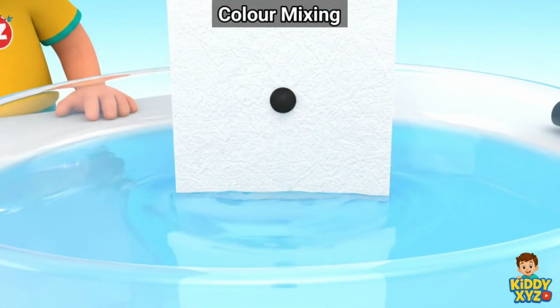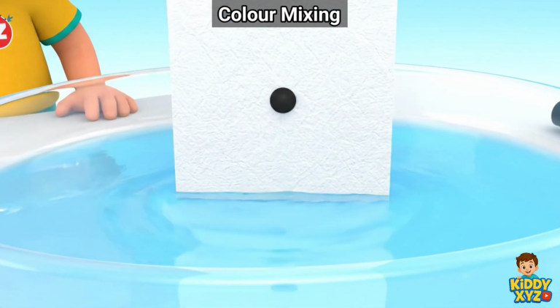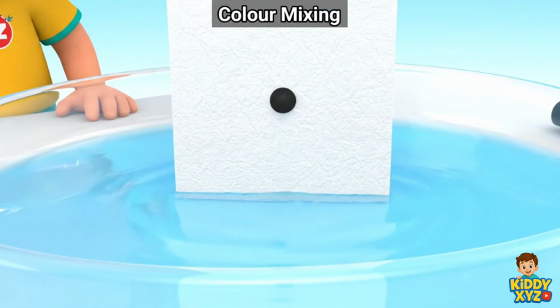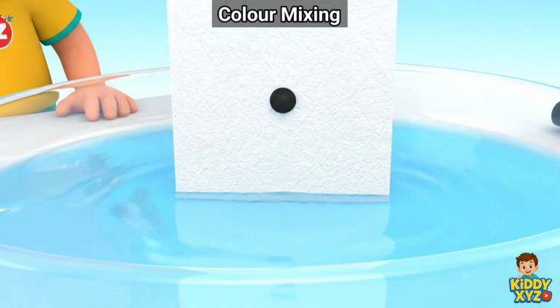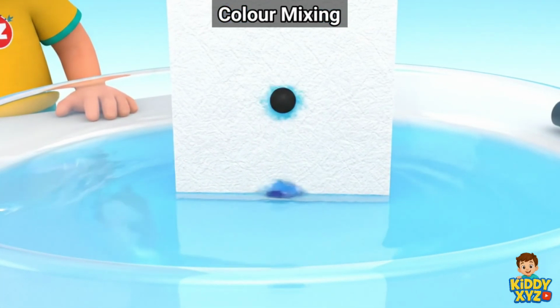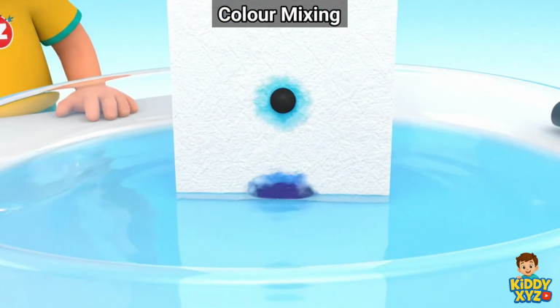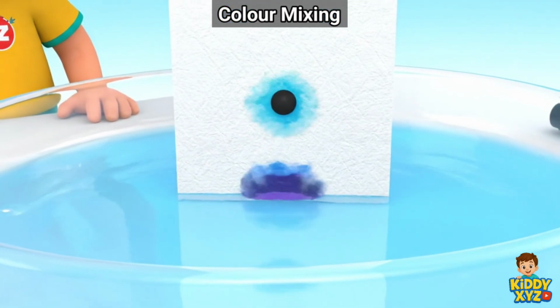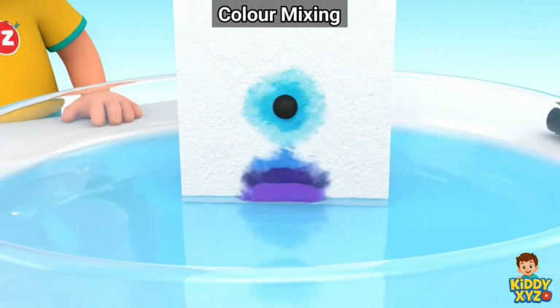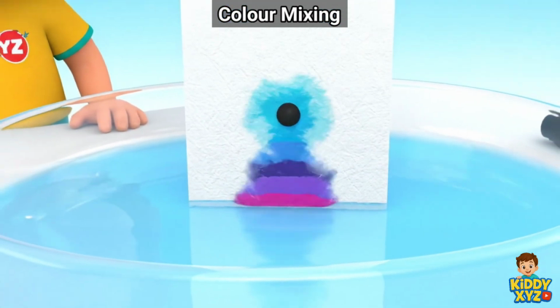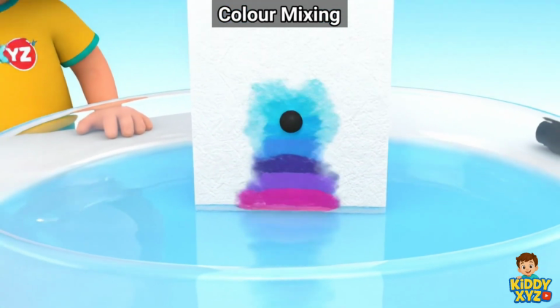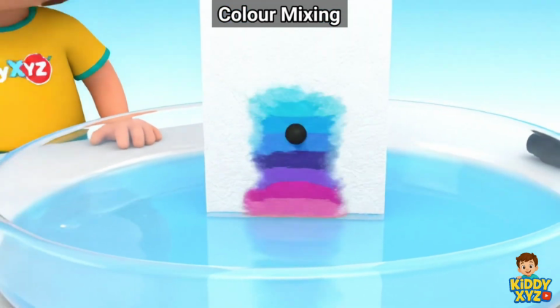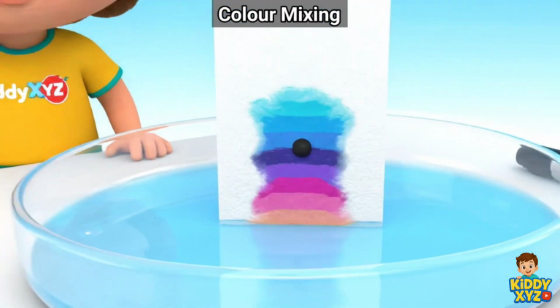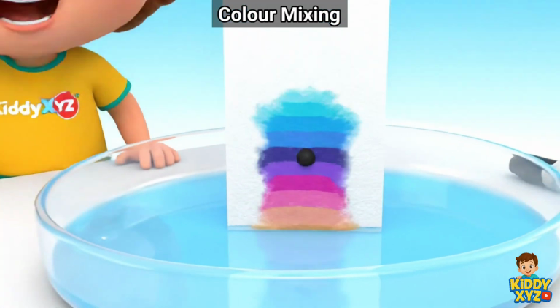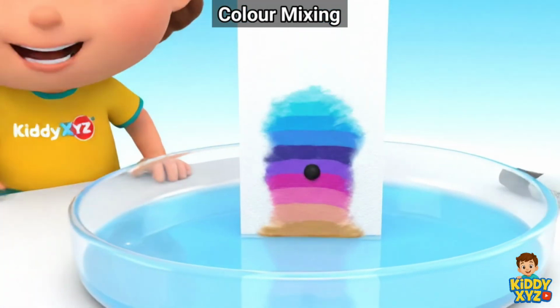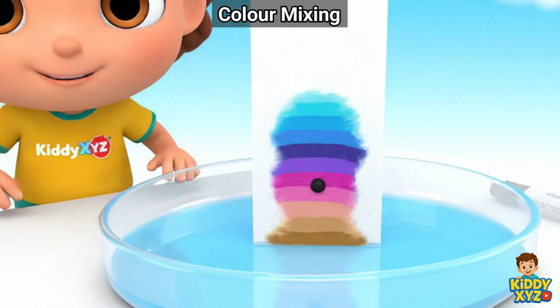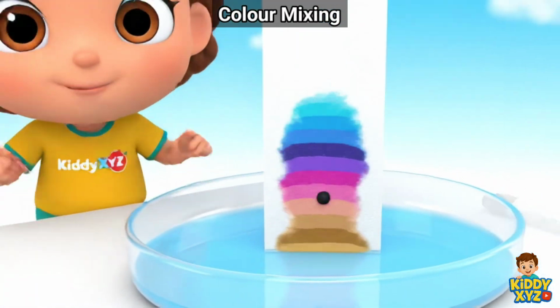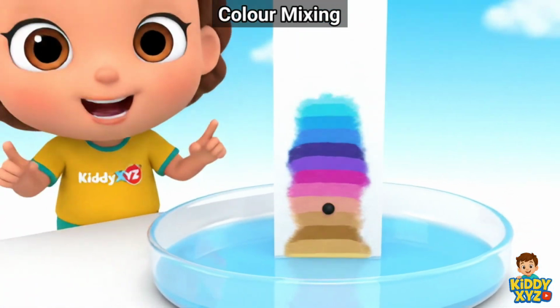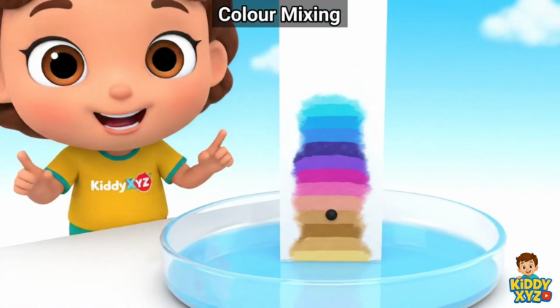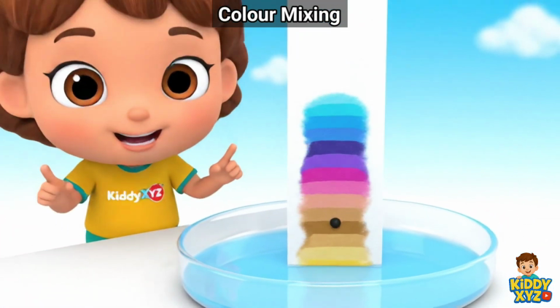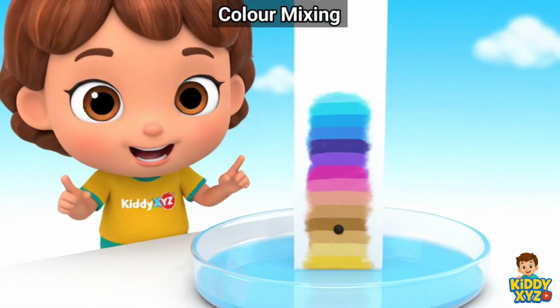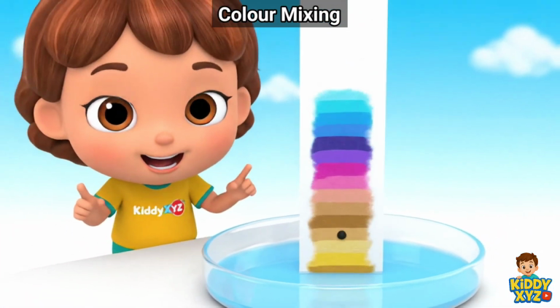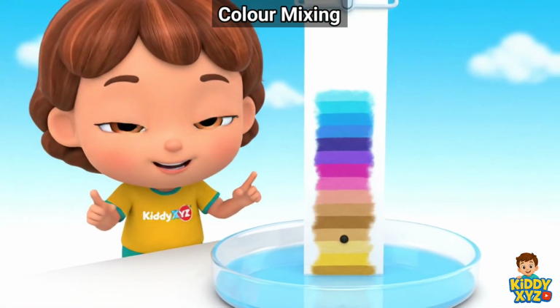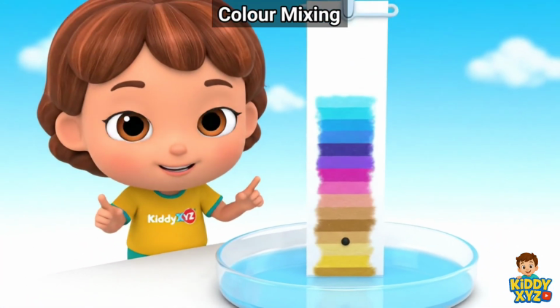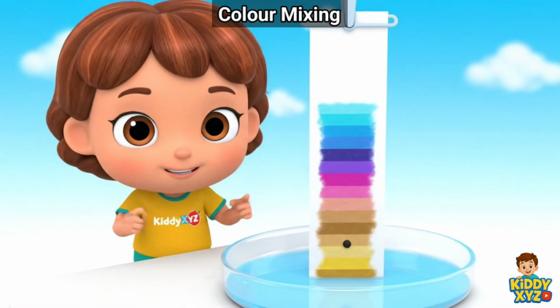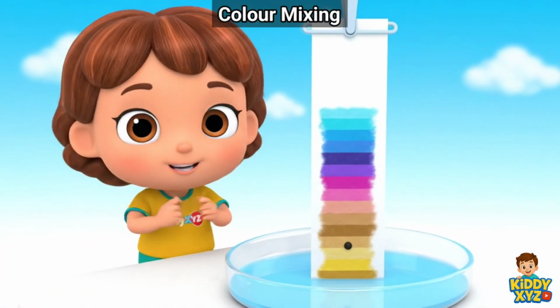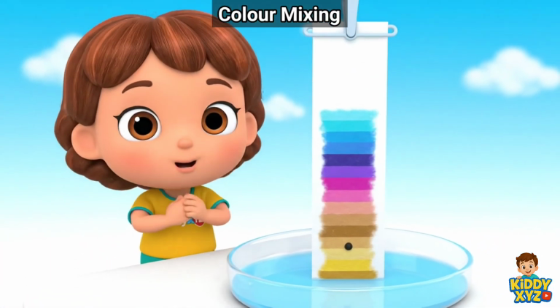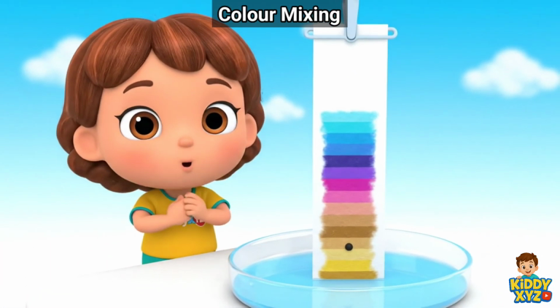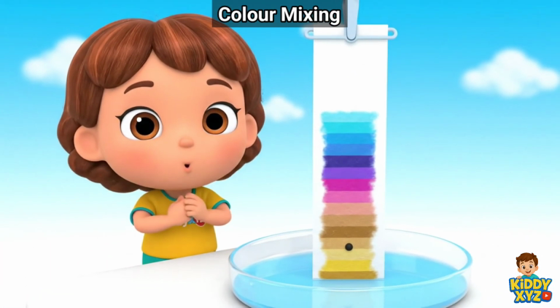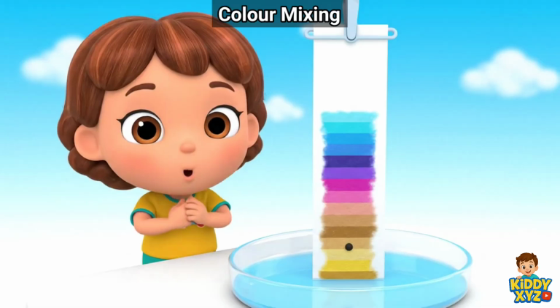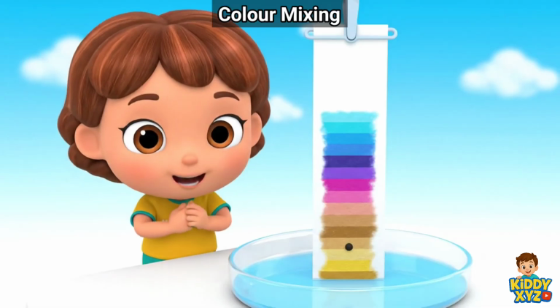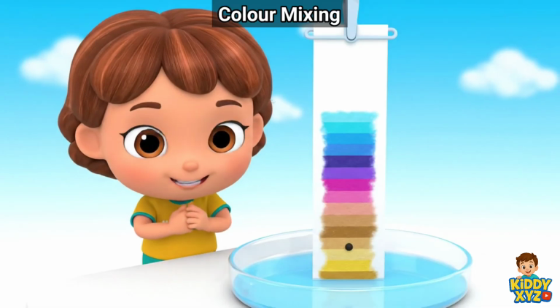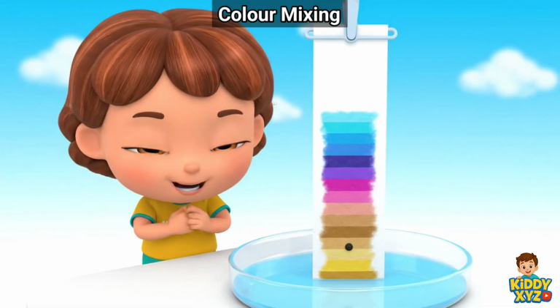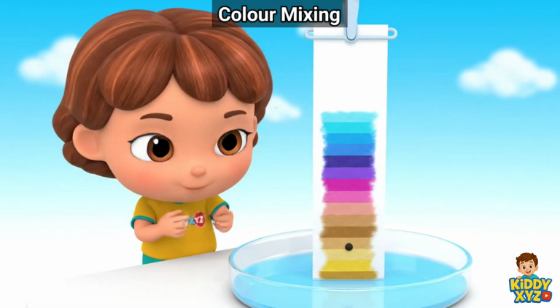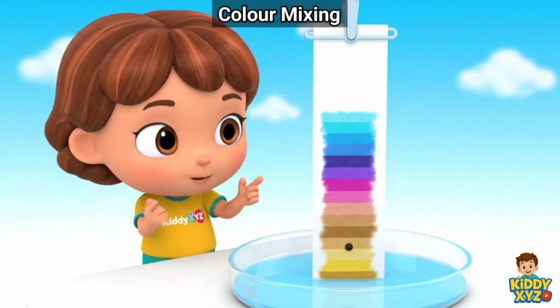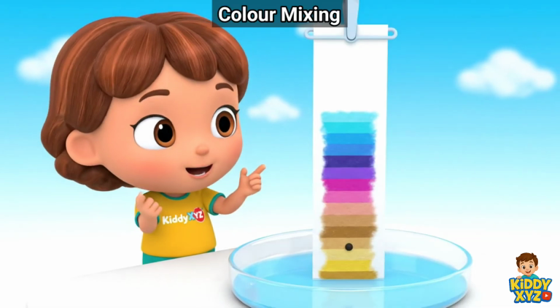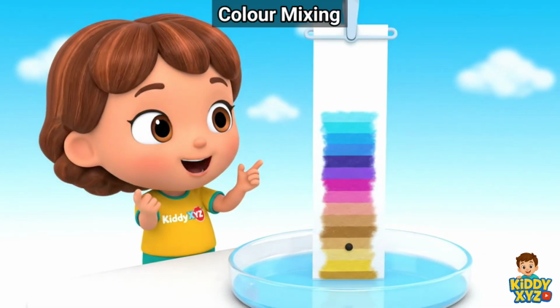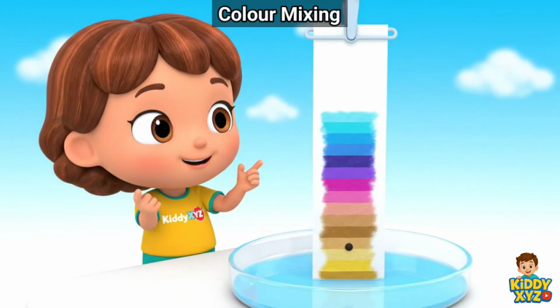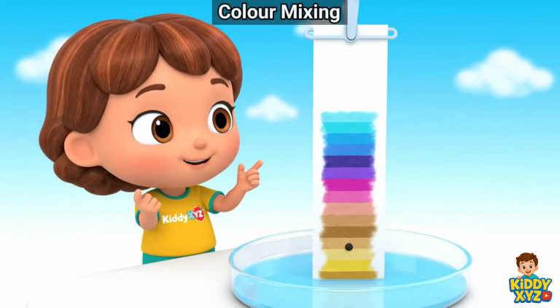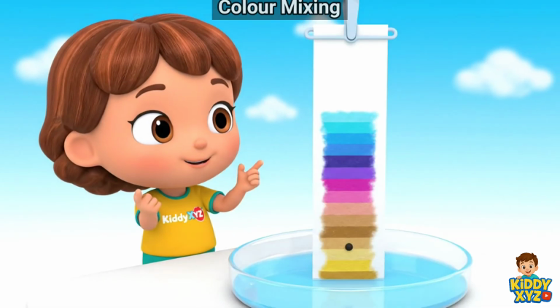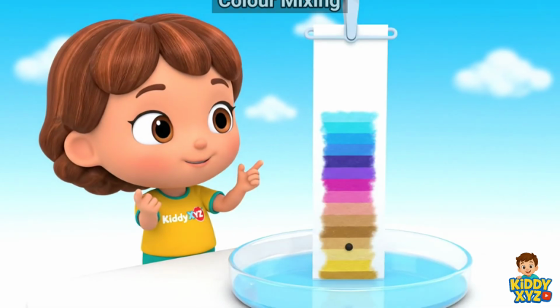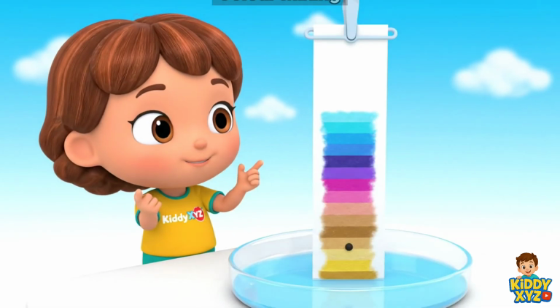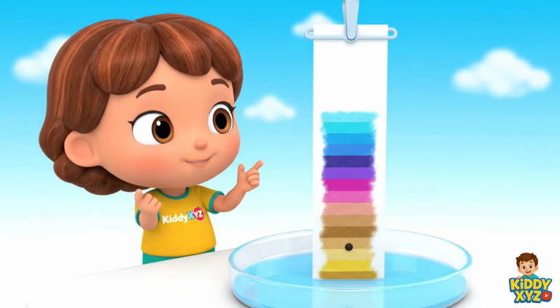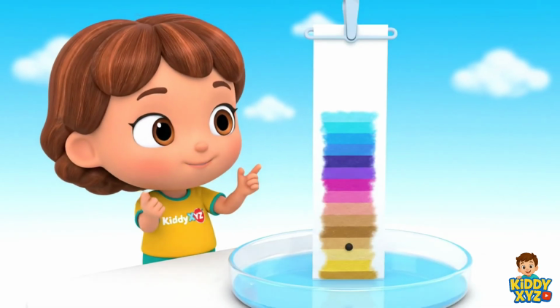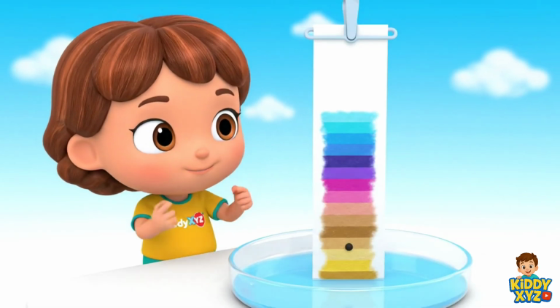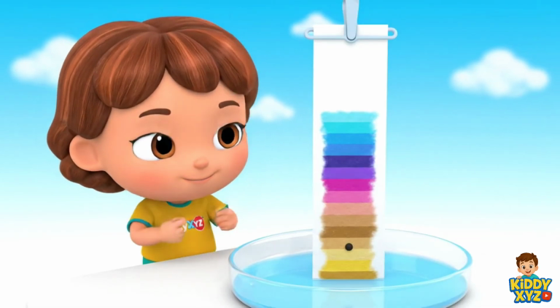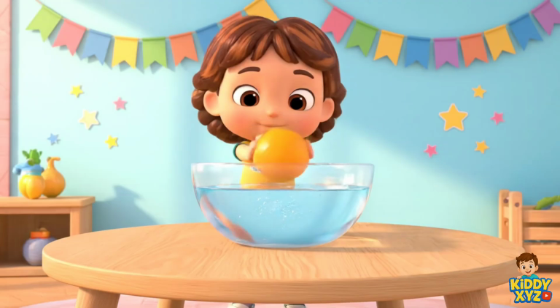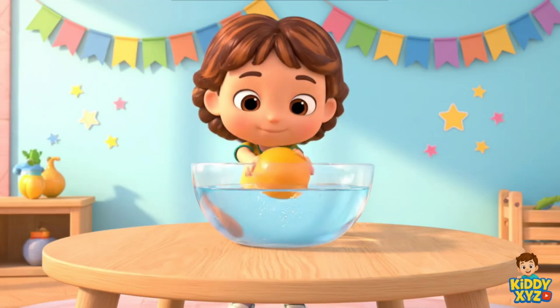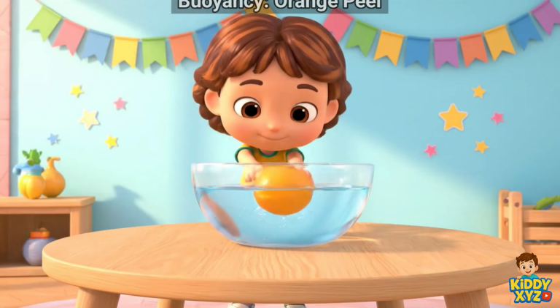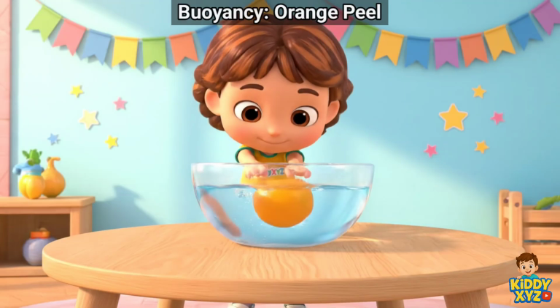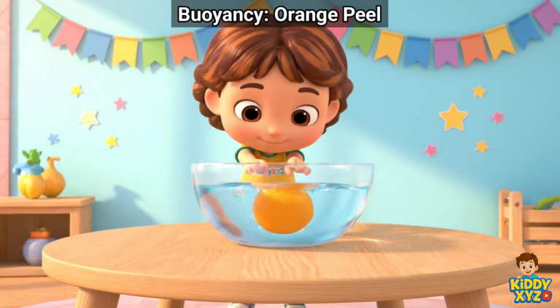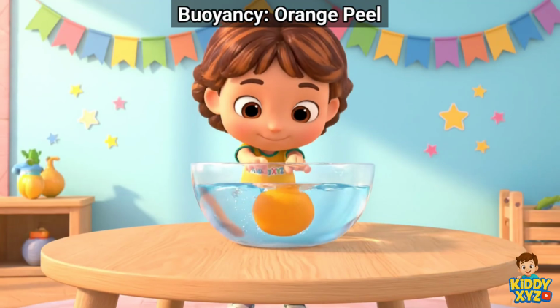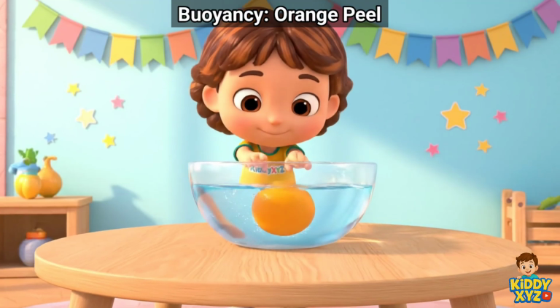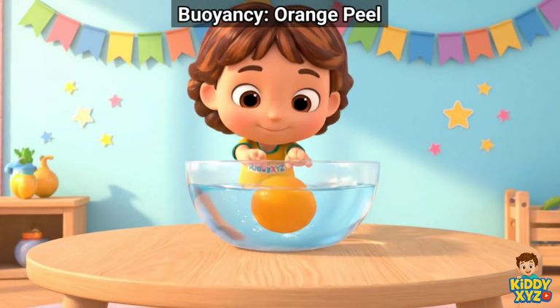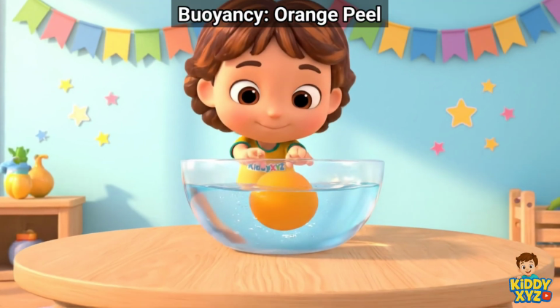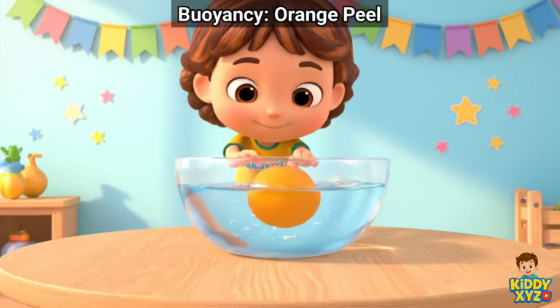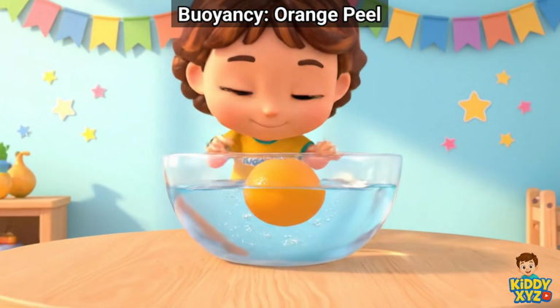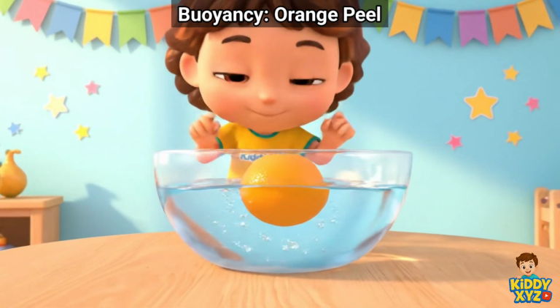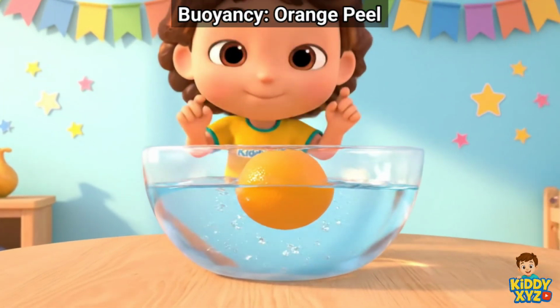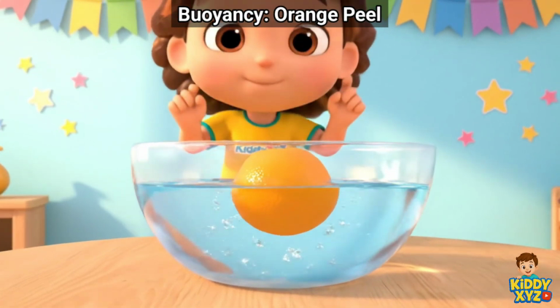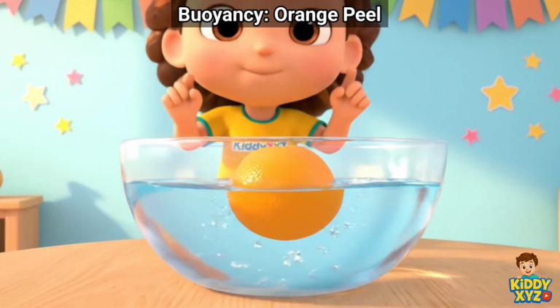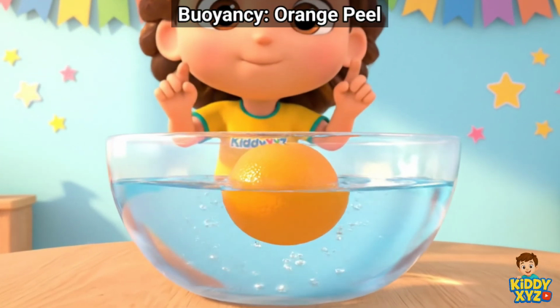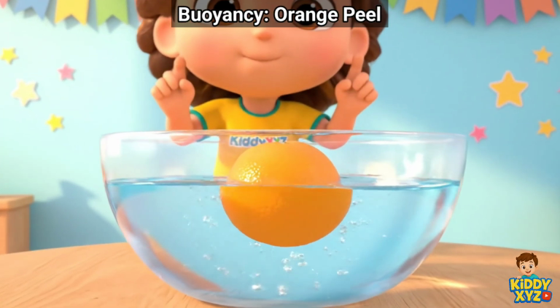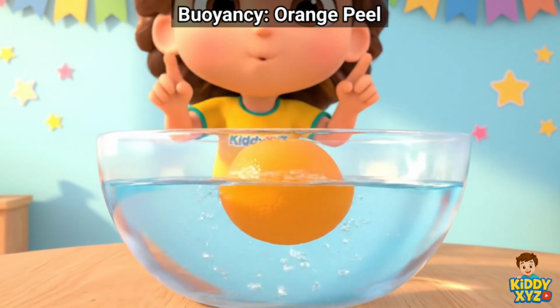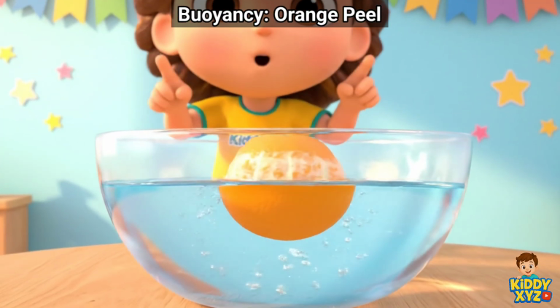Black ink hides many colors. Watch them travel. Cool! Wow!